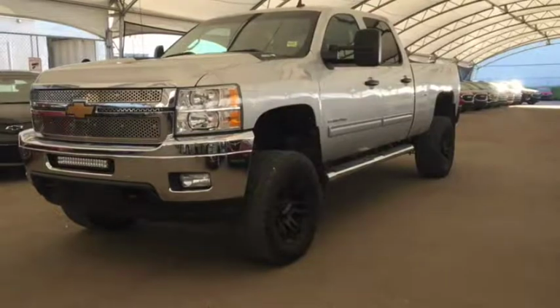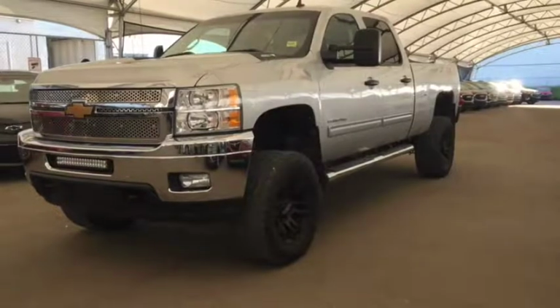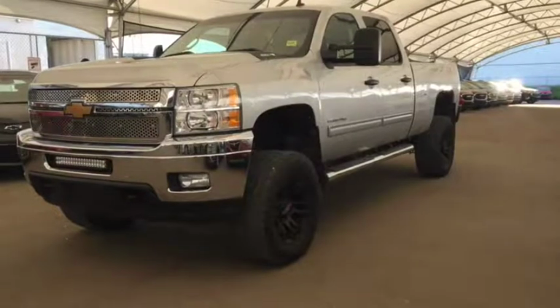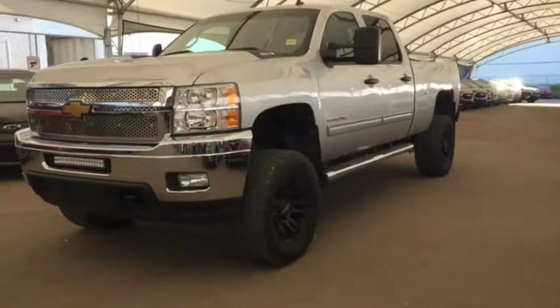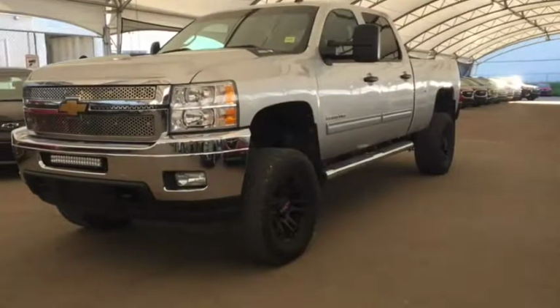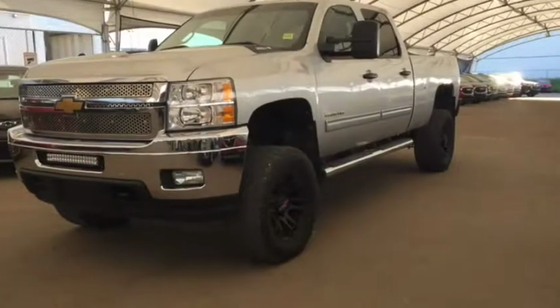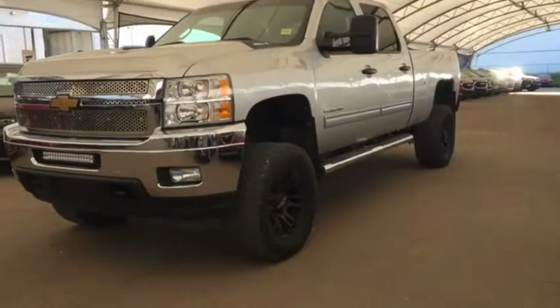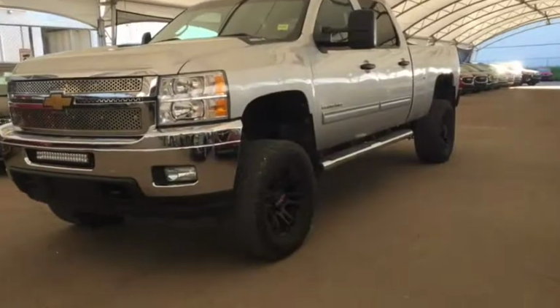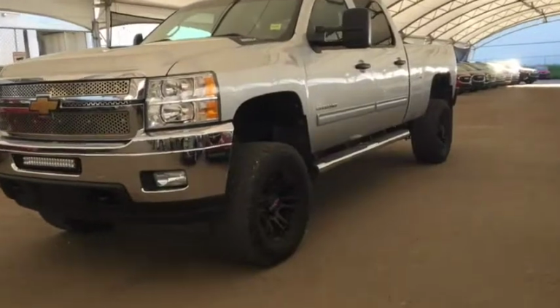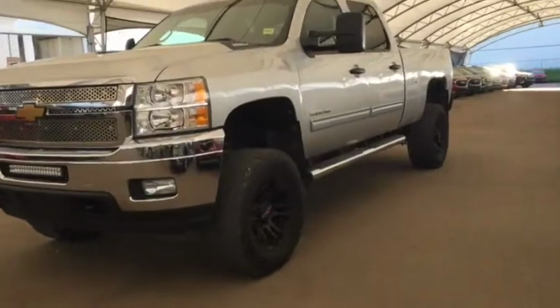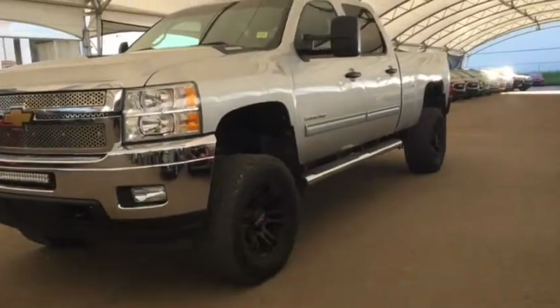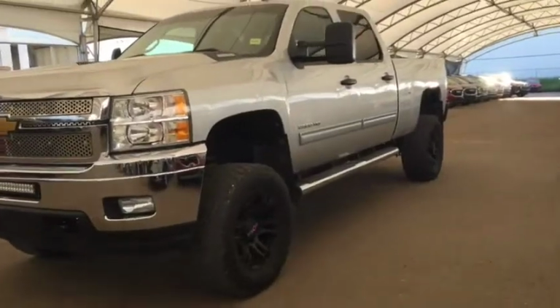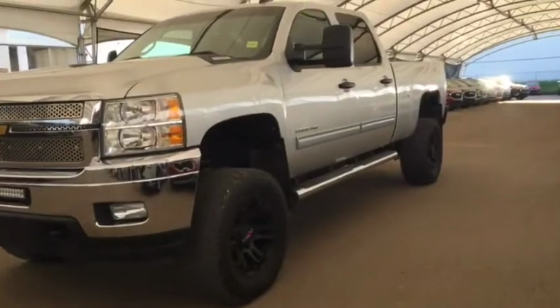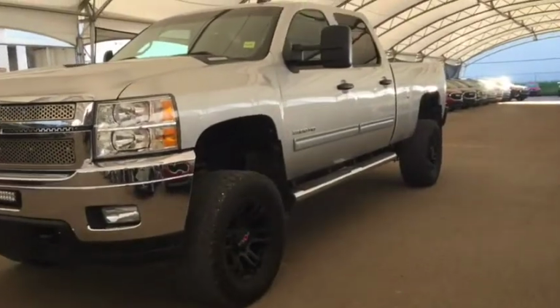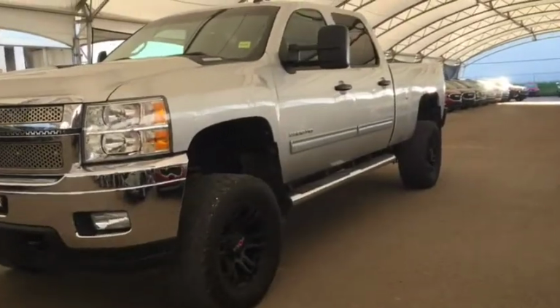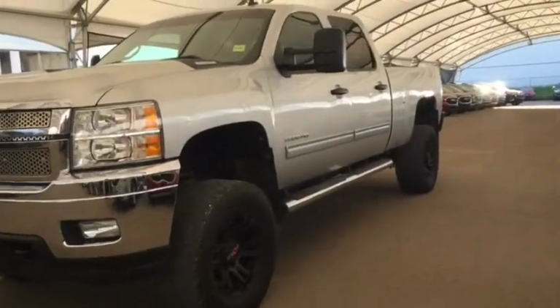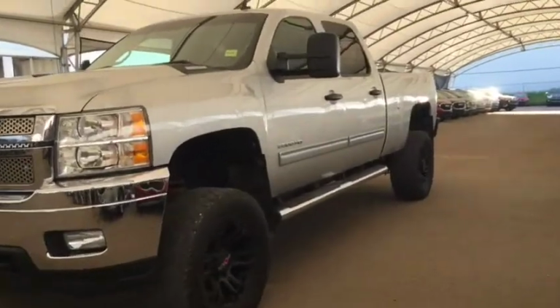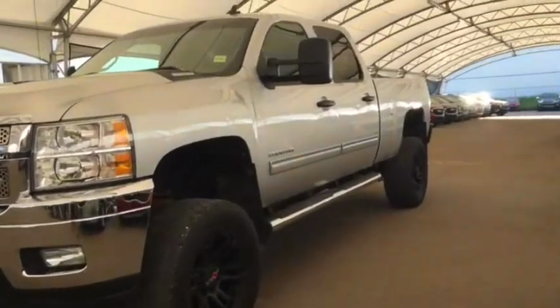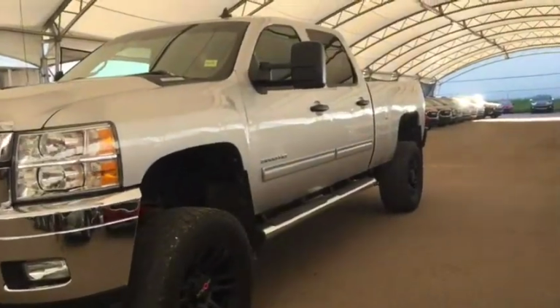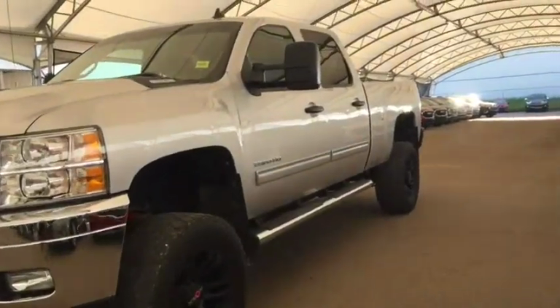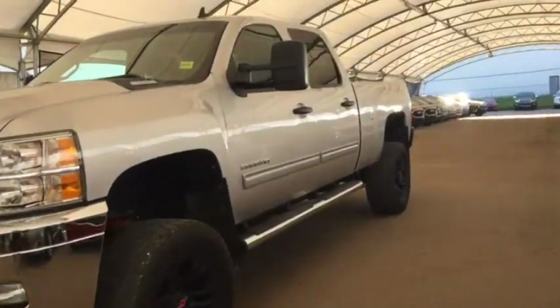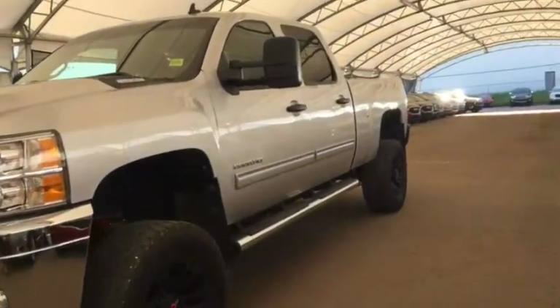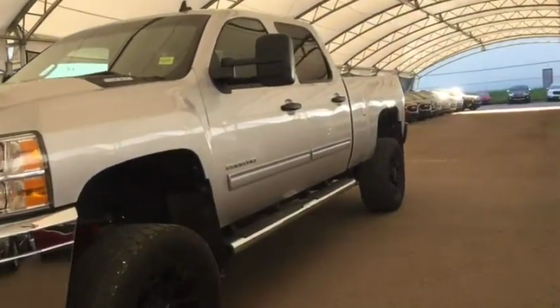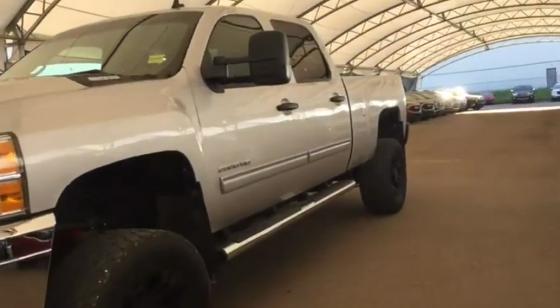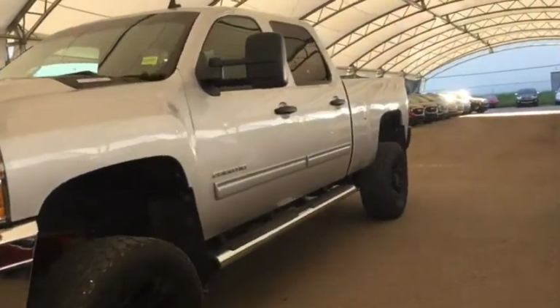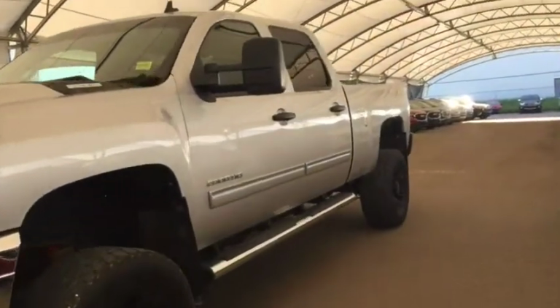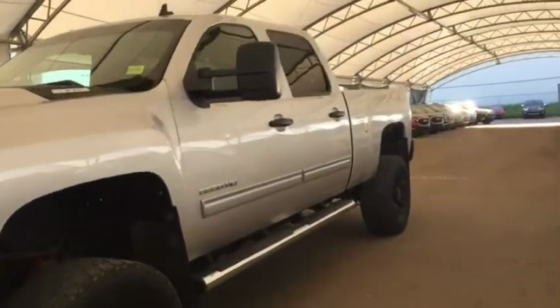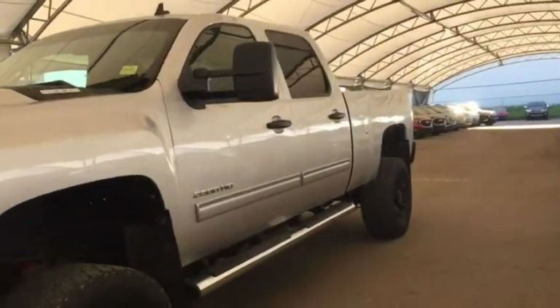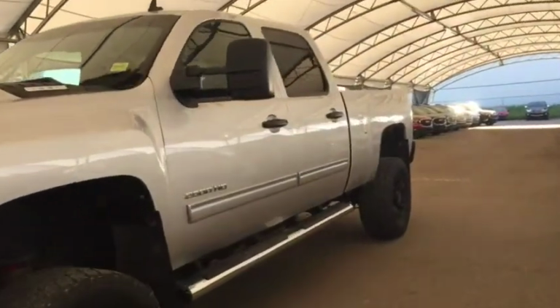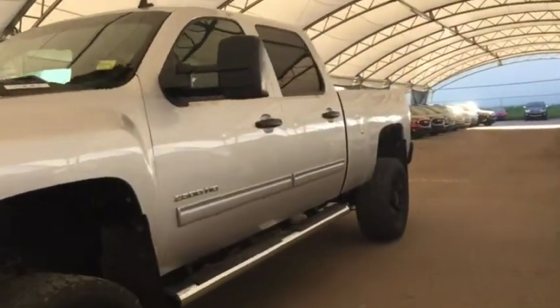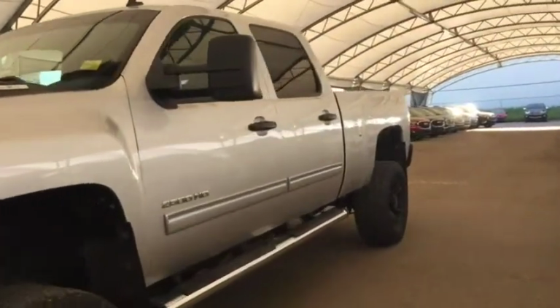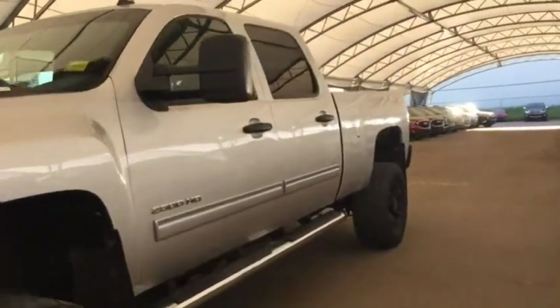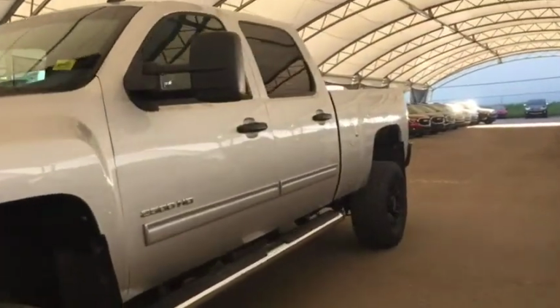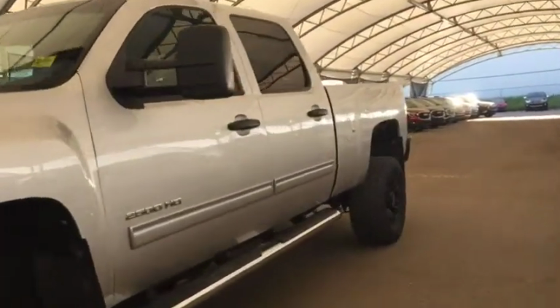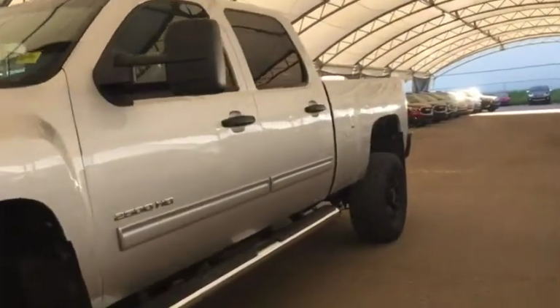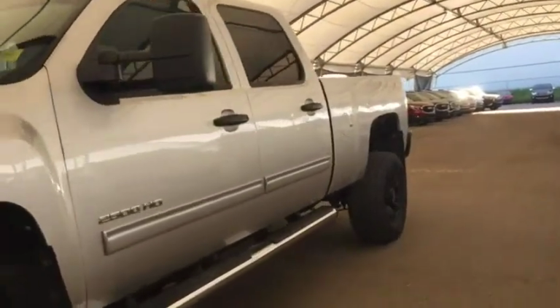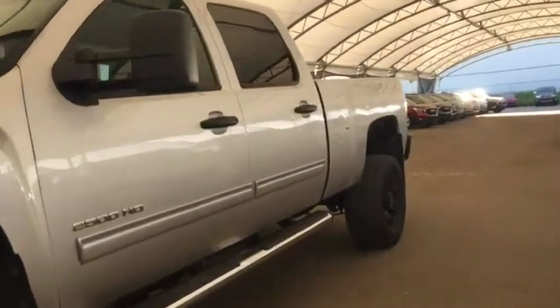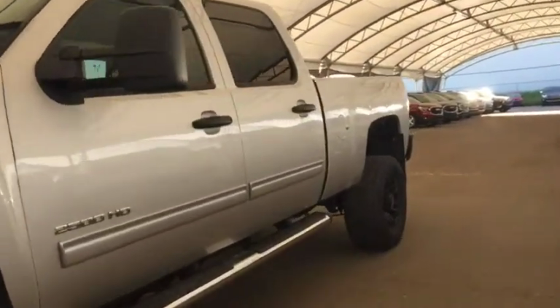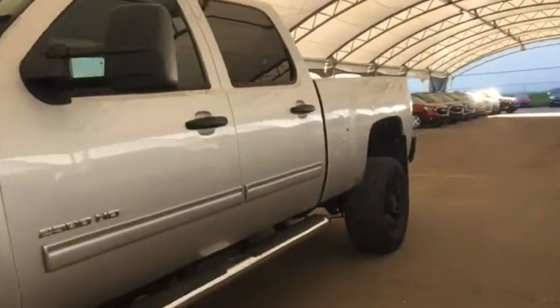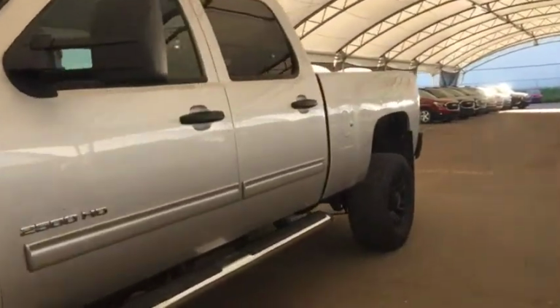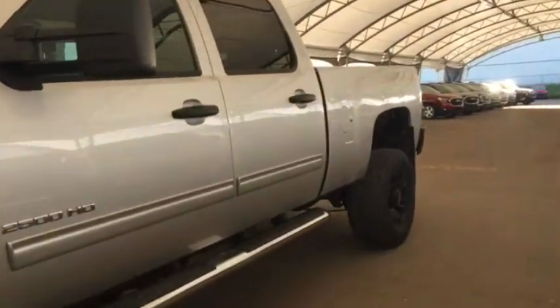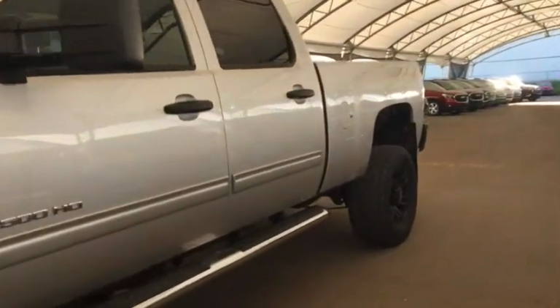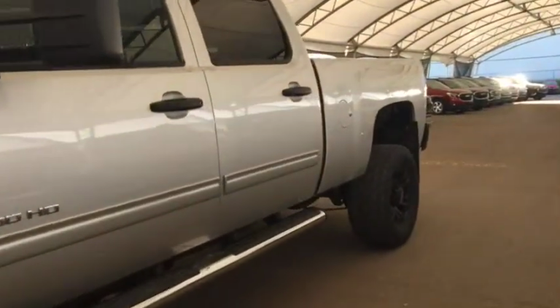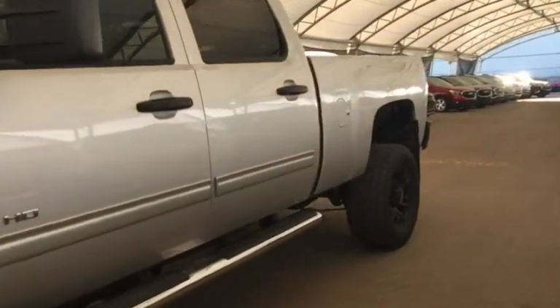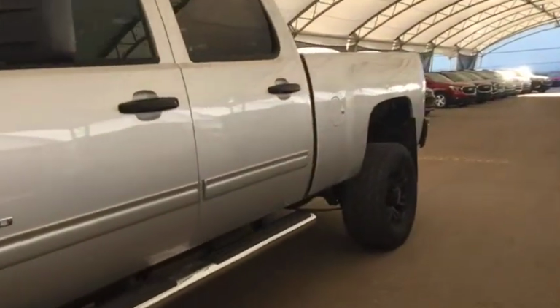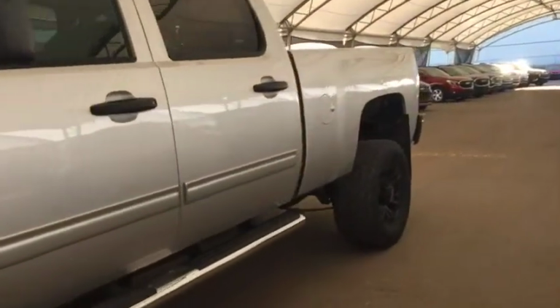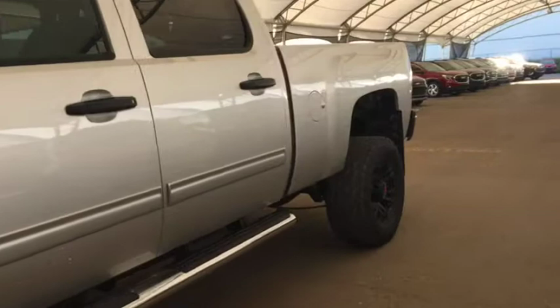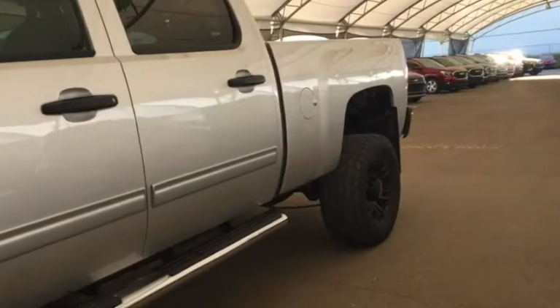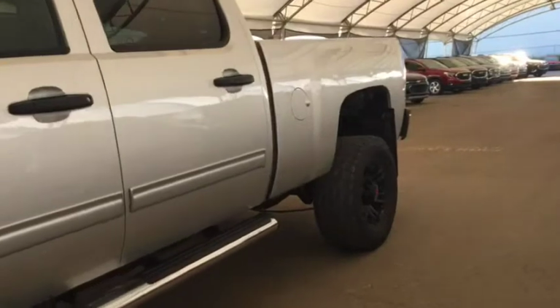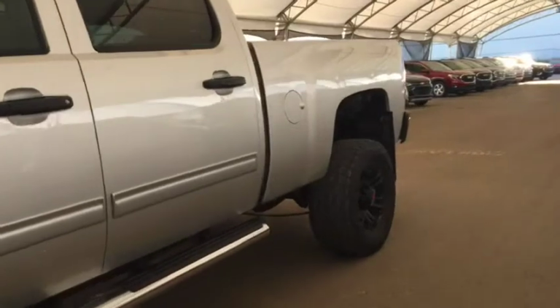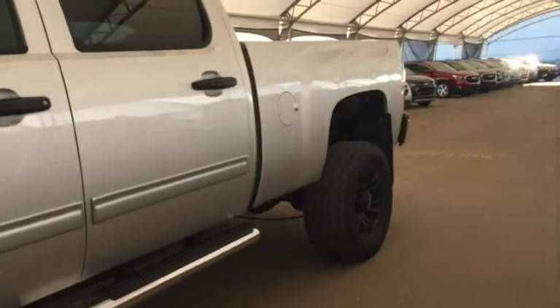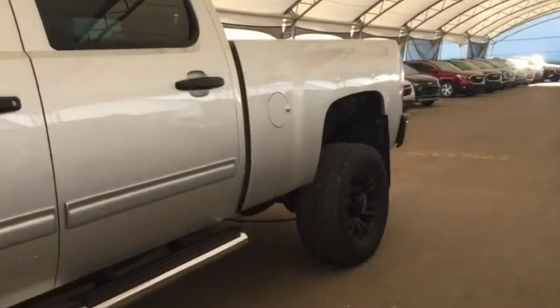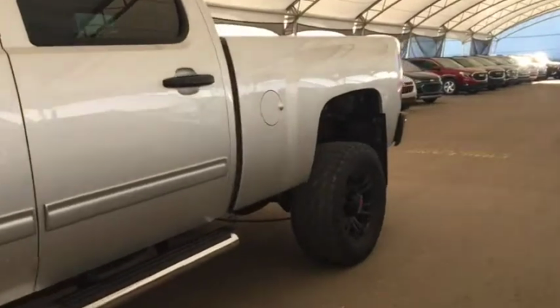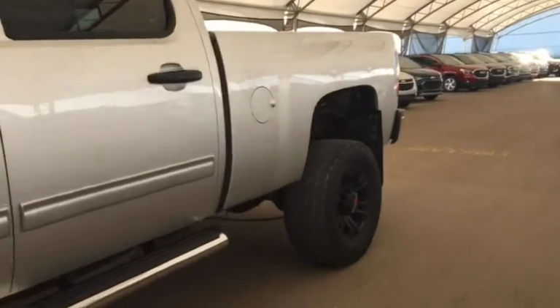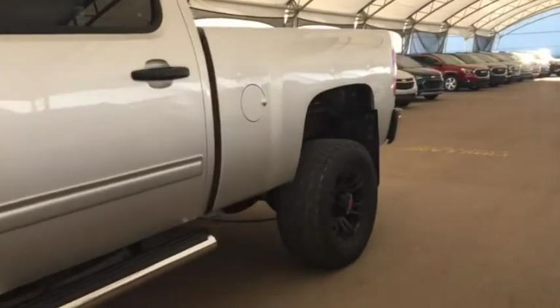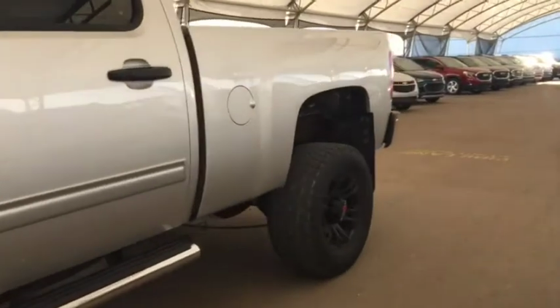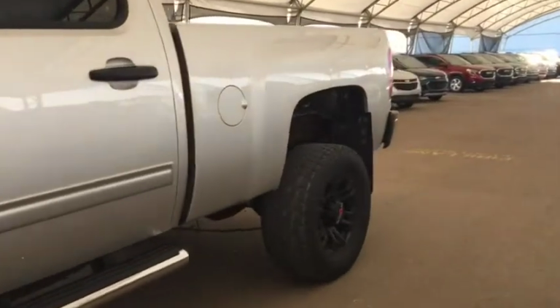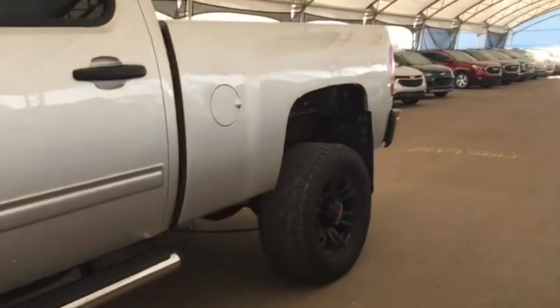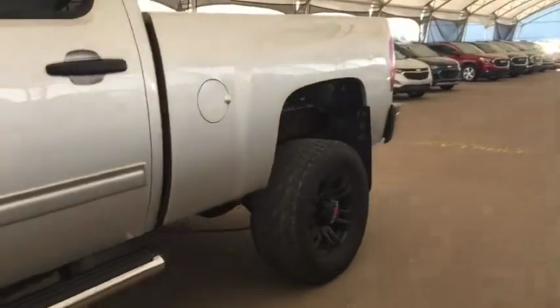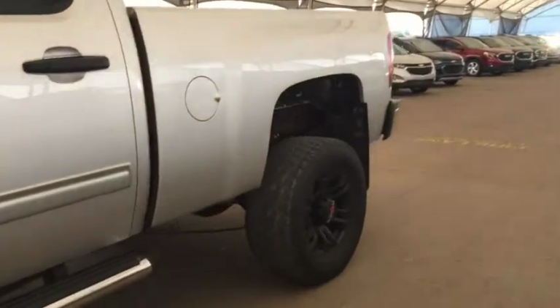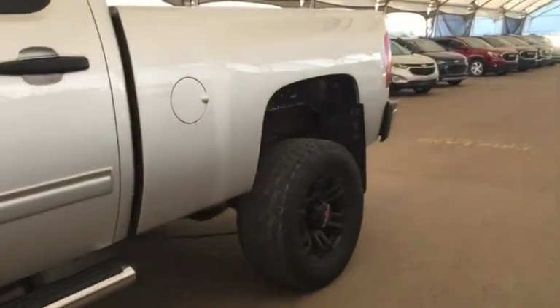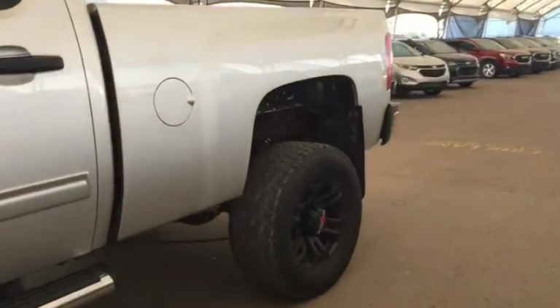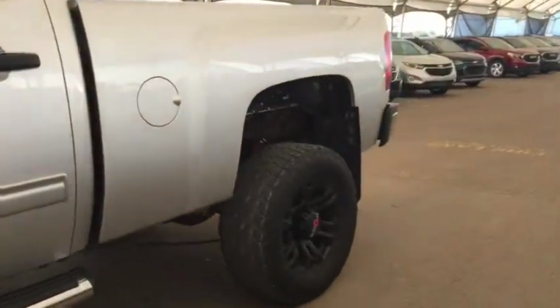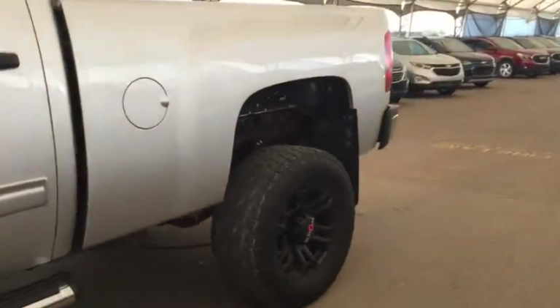Welcome to Davis Auto. This is a pre-owned 2011 Chevy Silverado 2500 in silver.